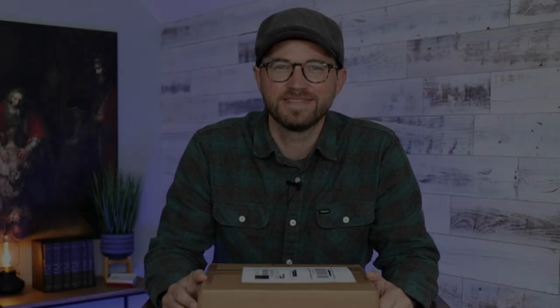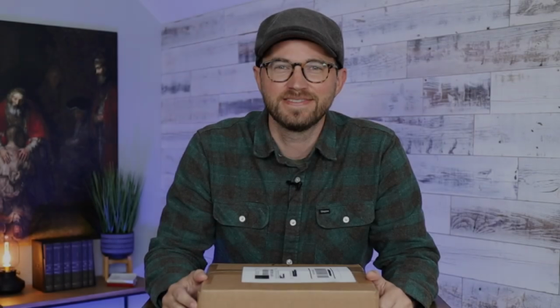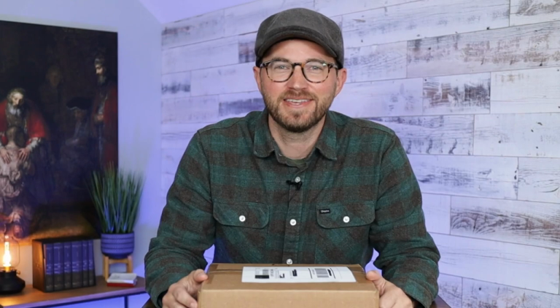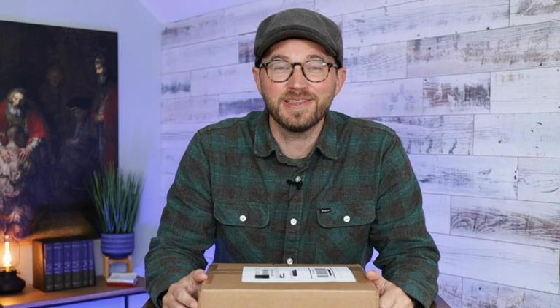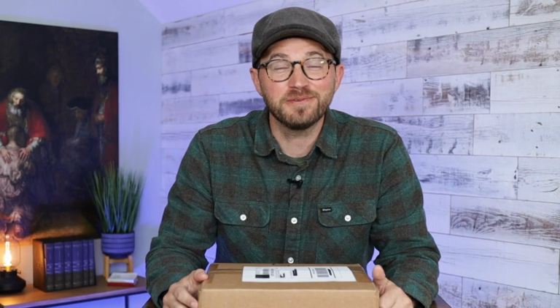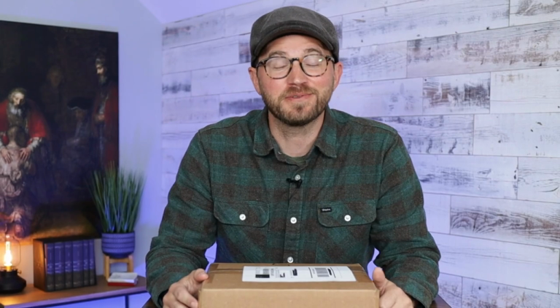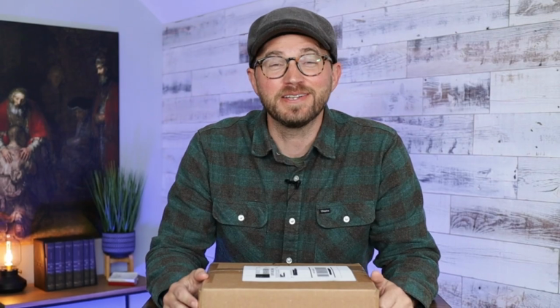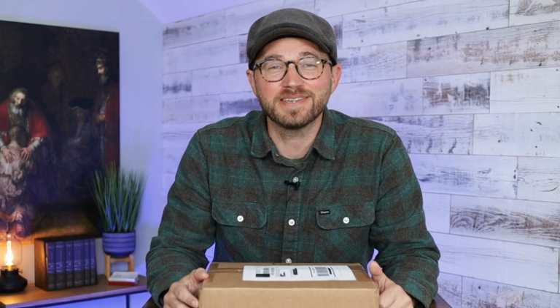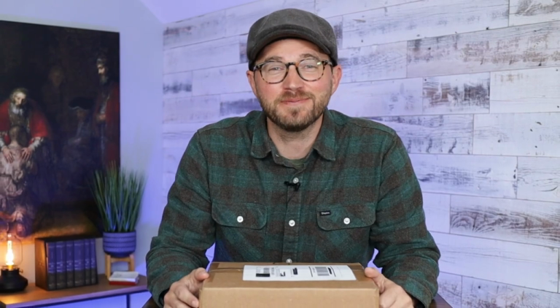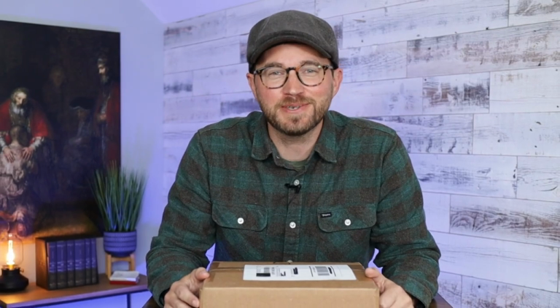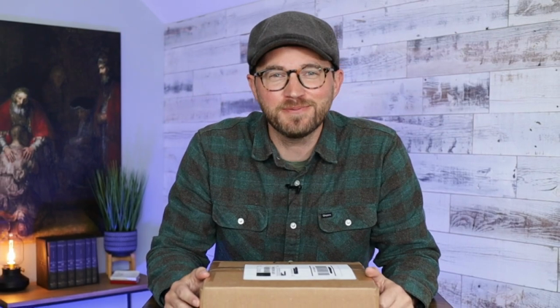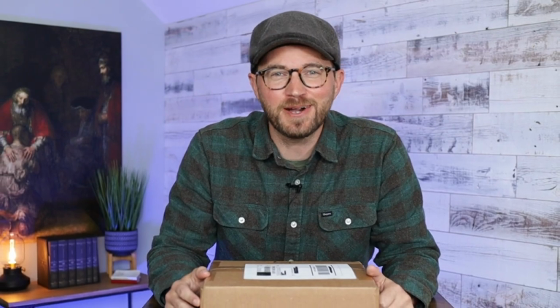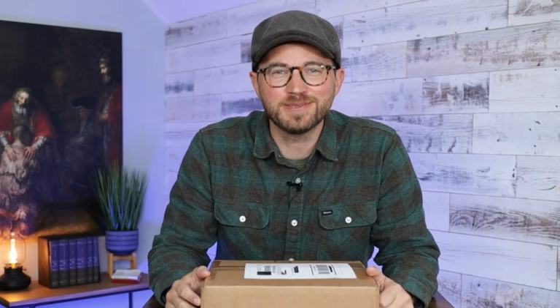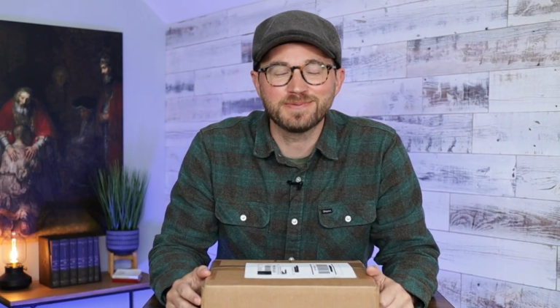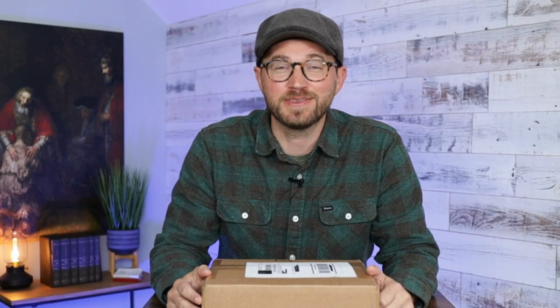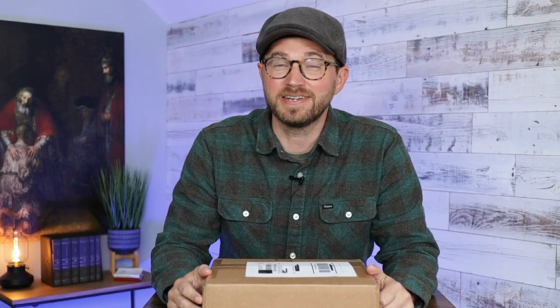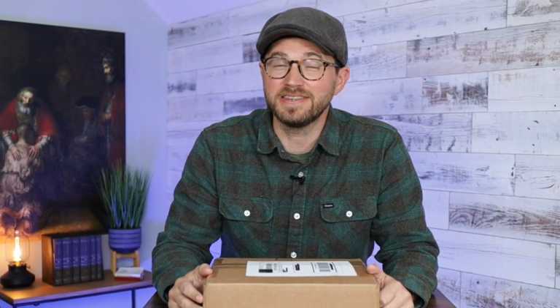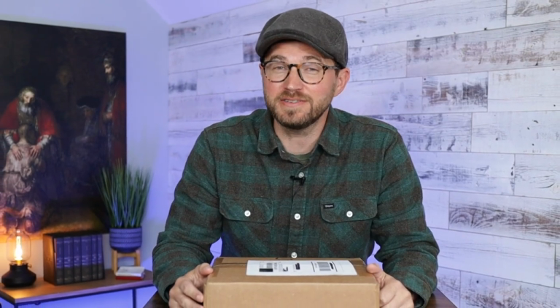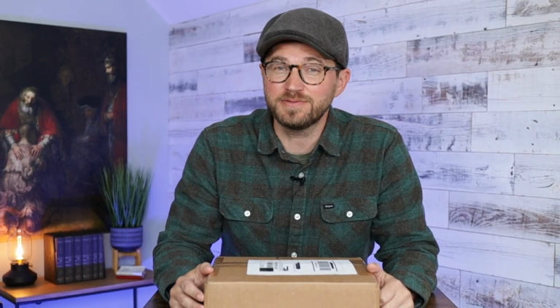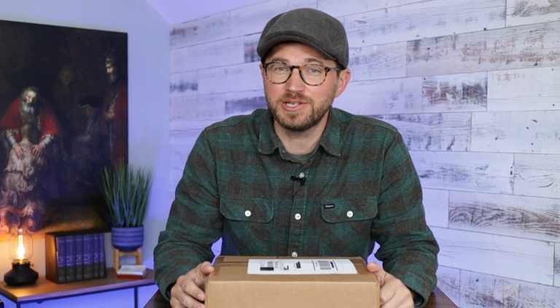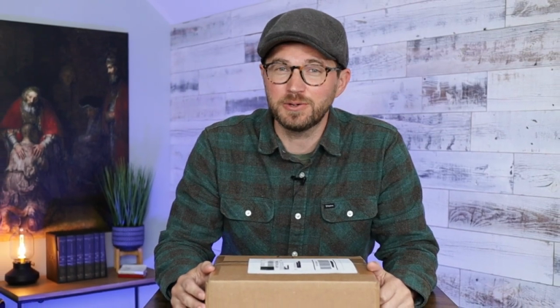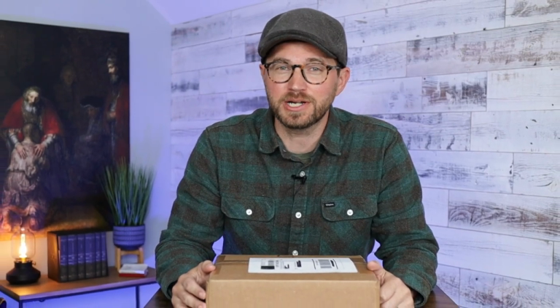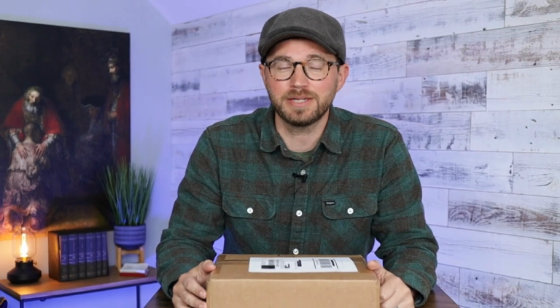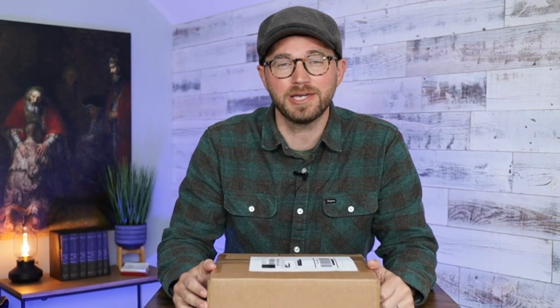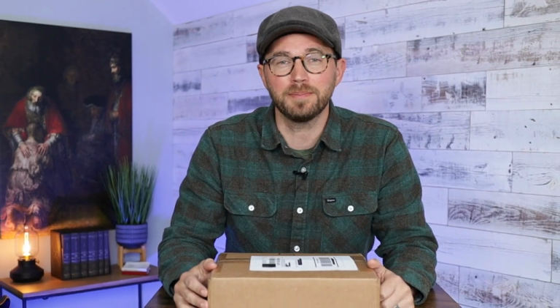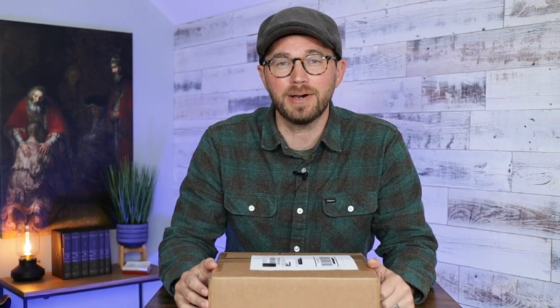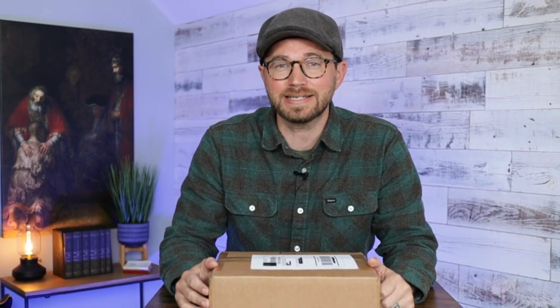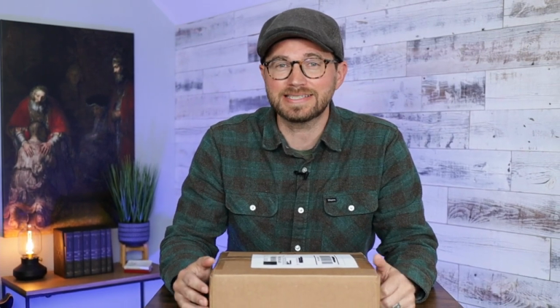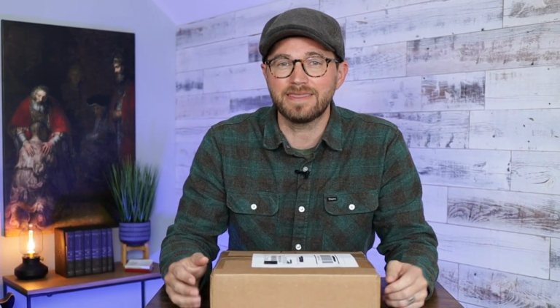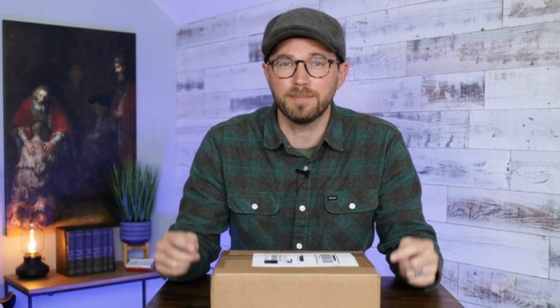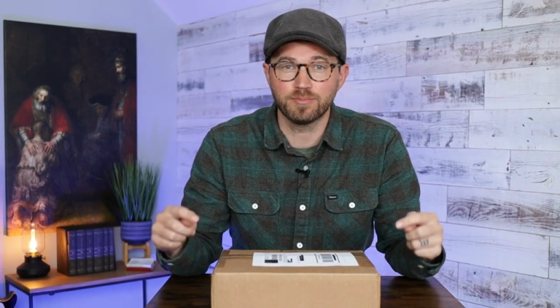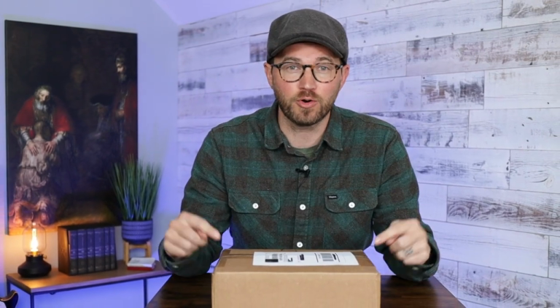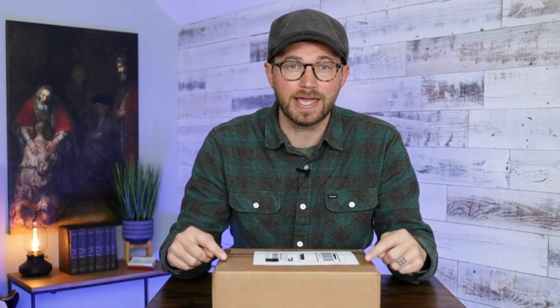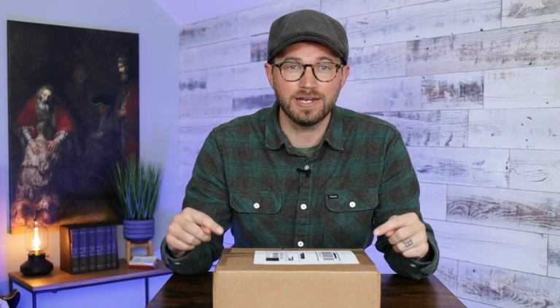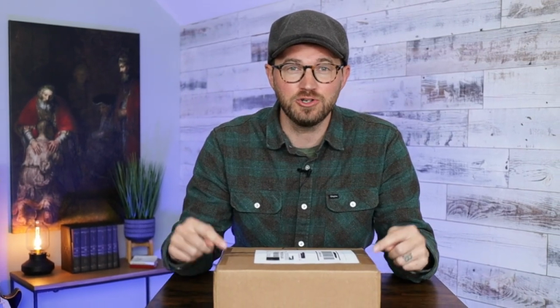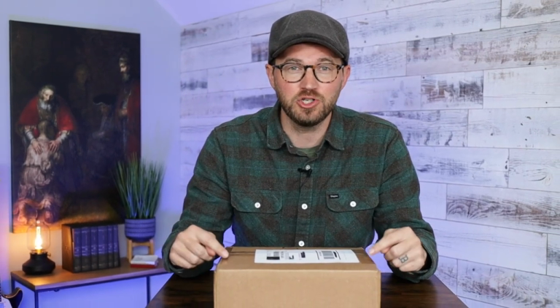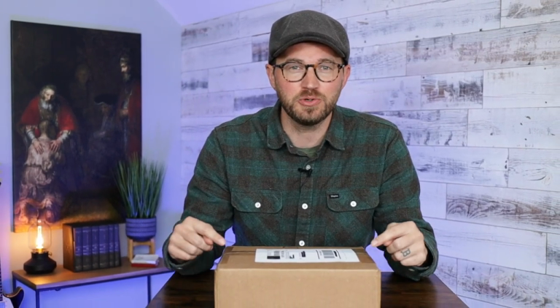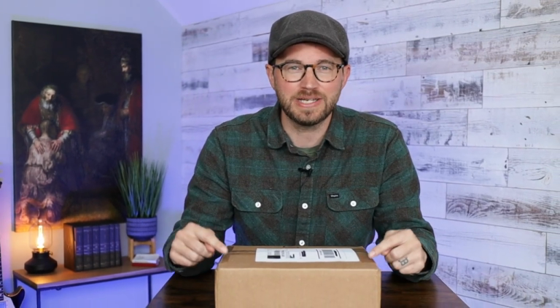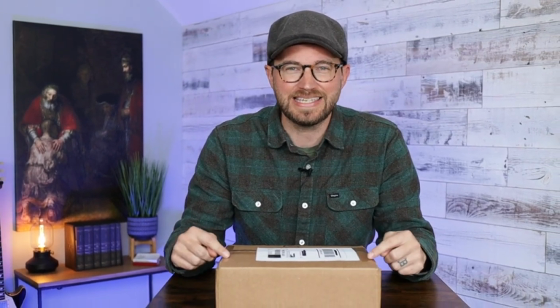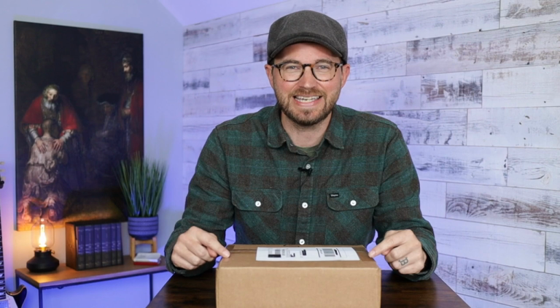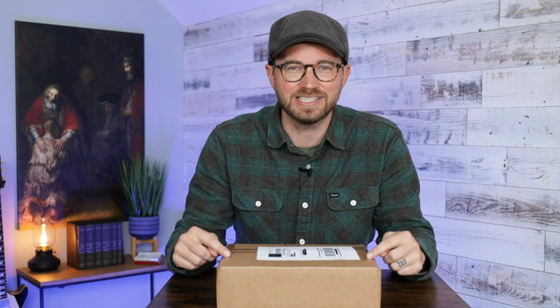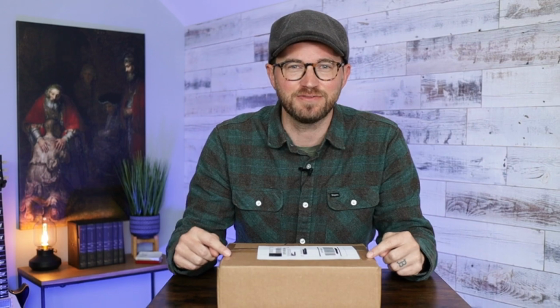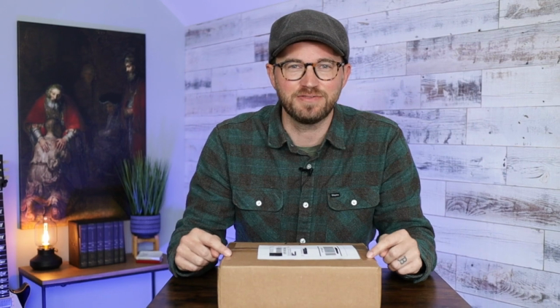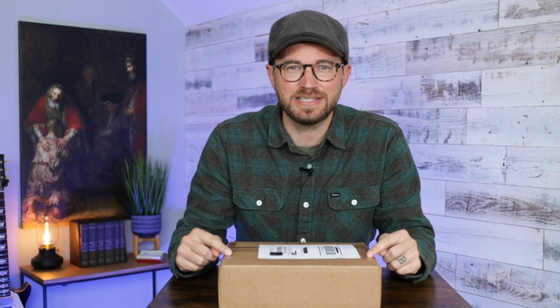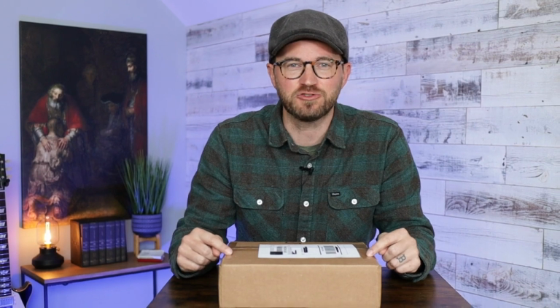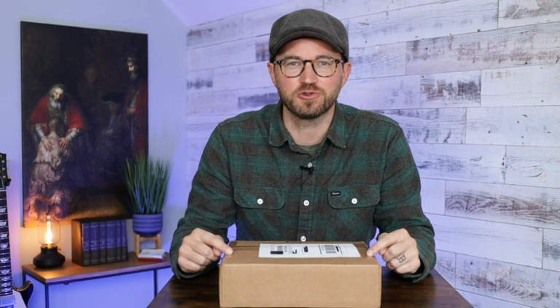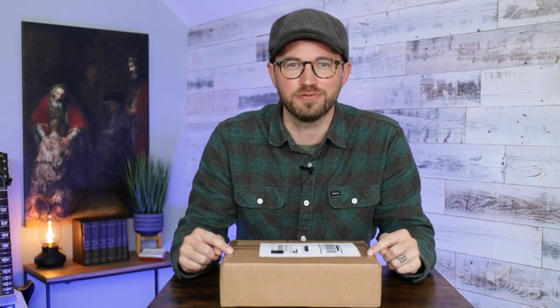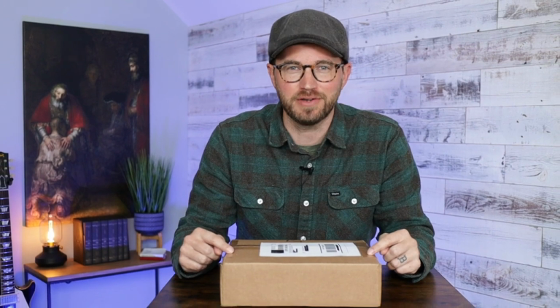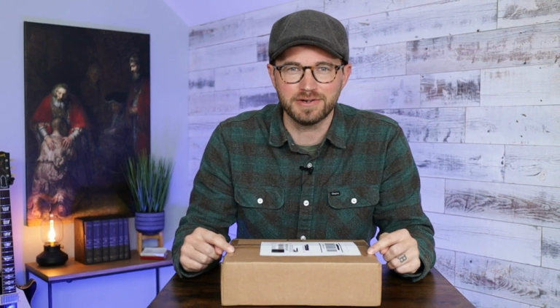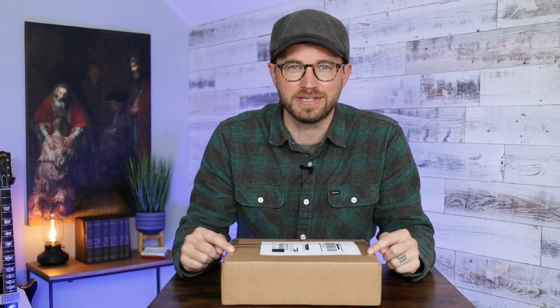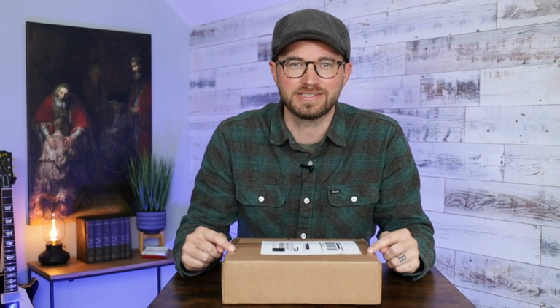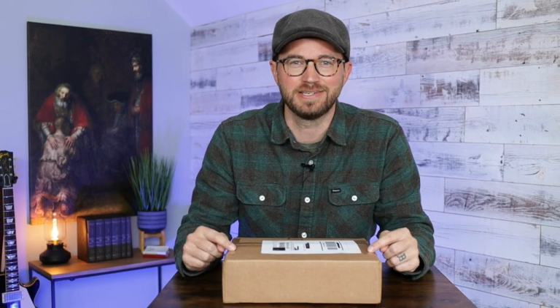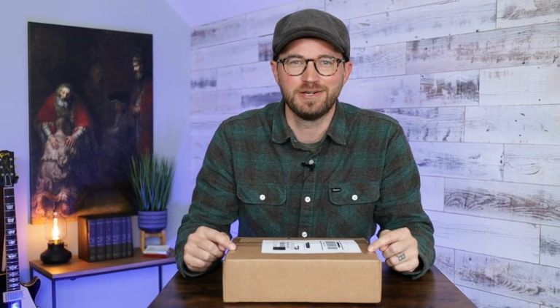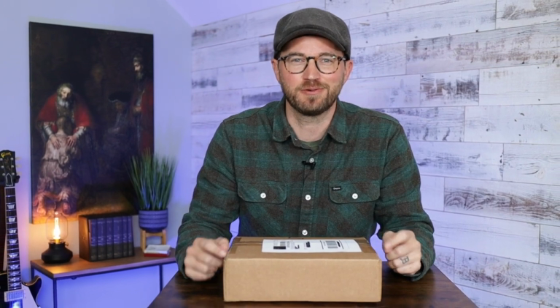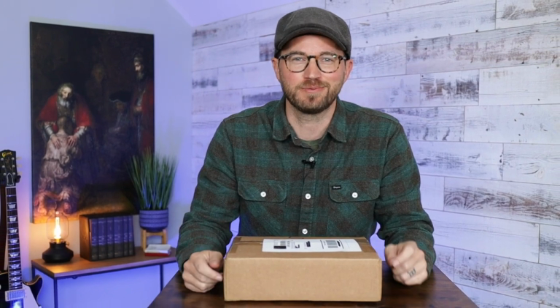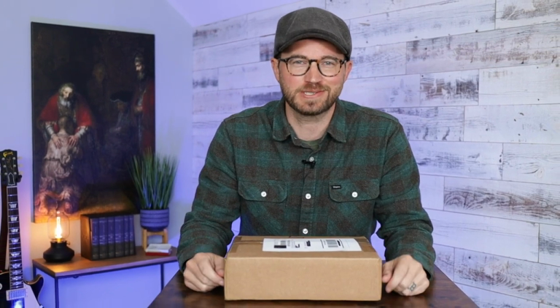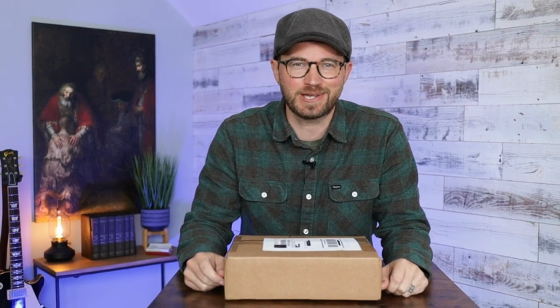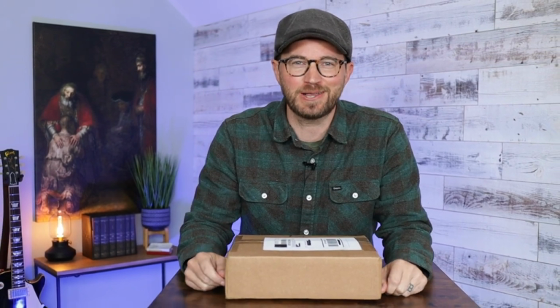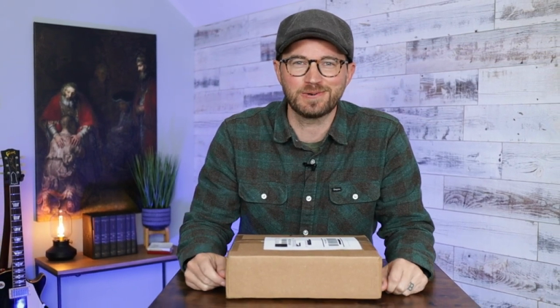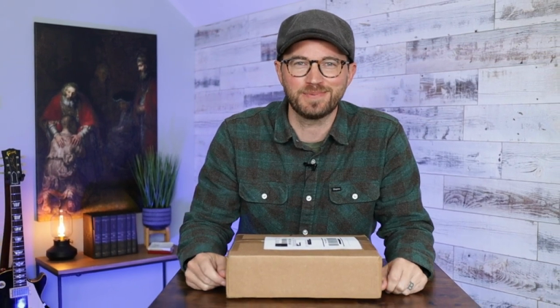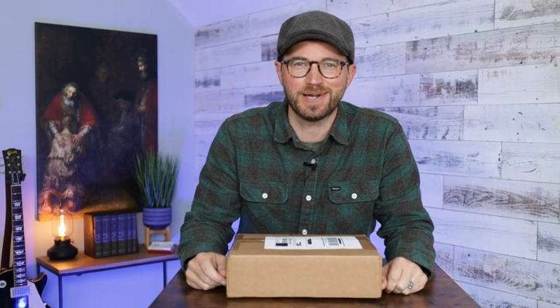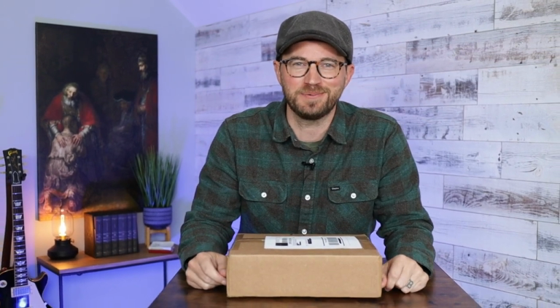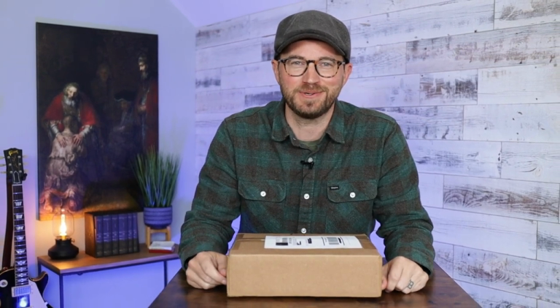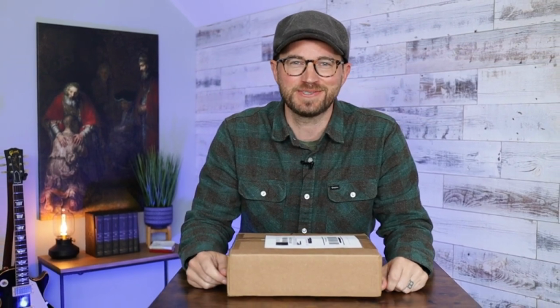Hello friends, I'm Tim Wildsmith, and in this video we're going to be unboxing the brand new ESV Traveris from Schuyler Bibles.